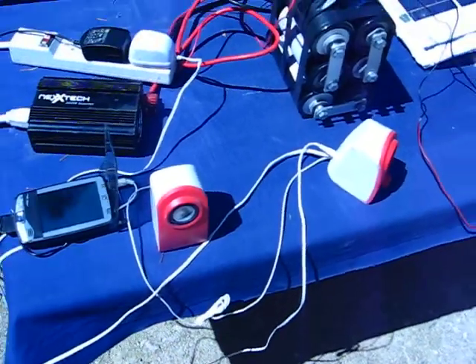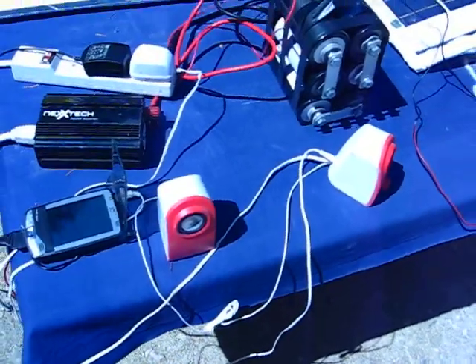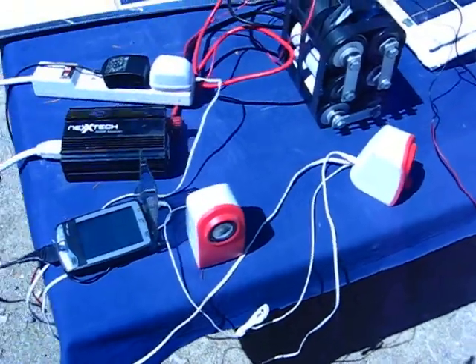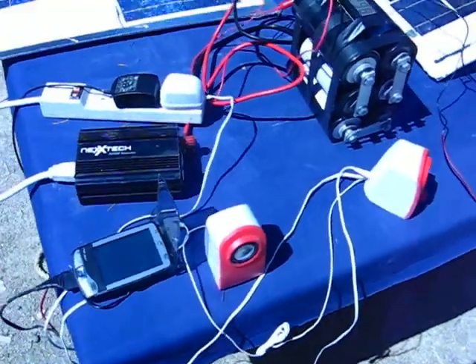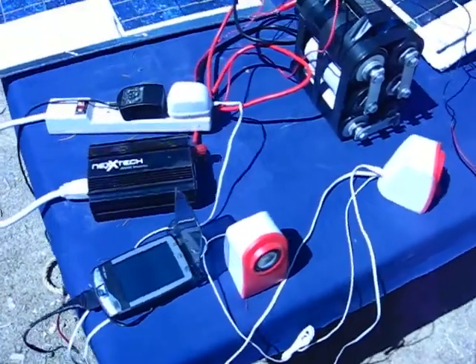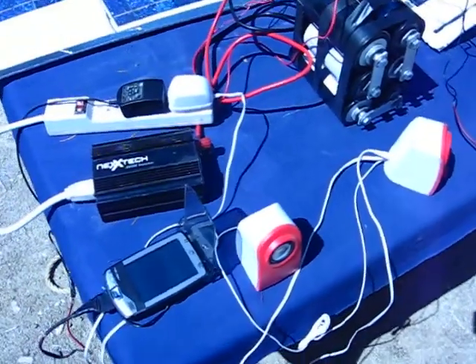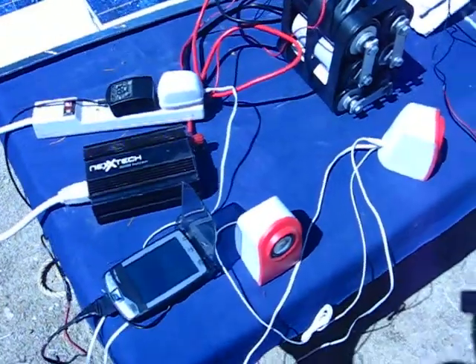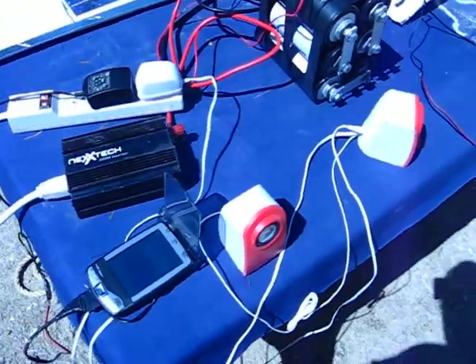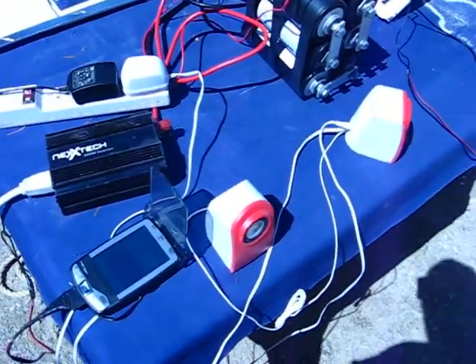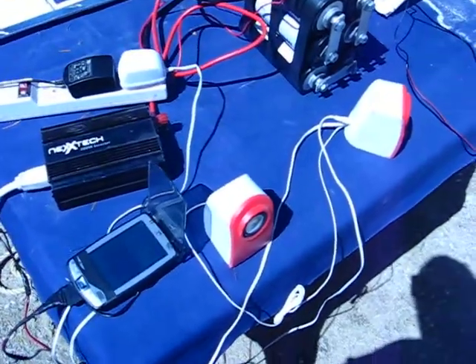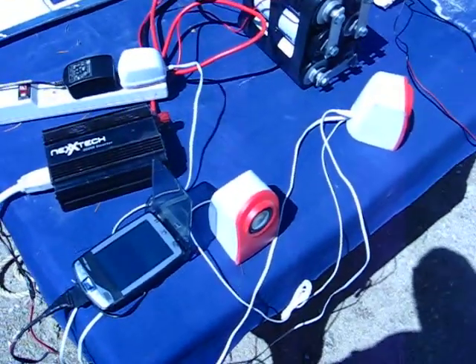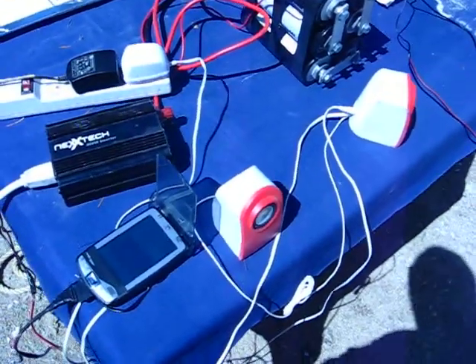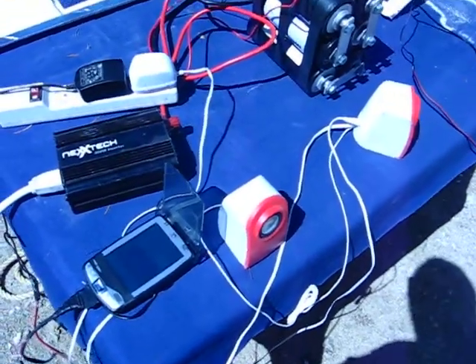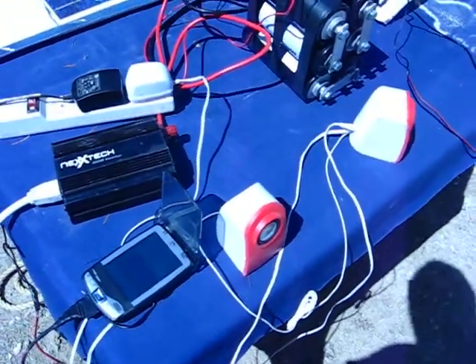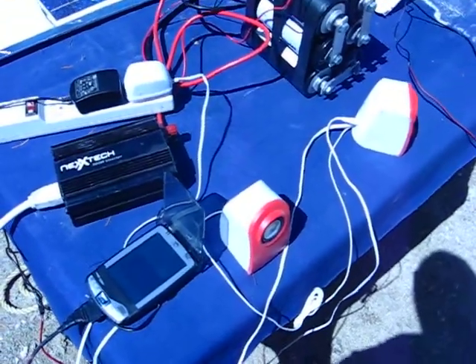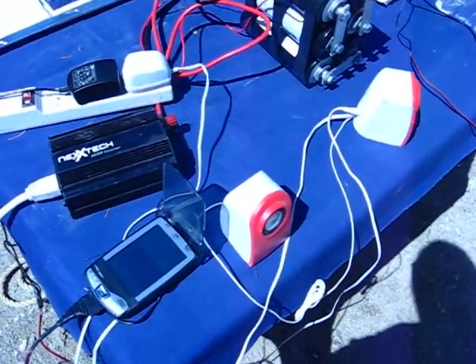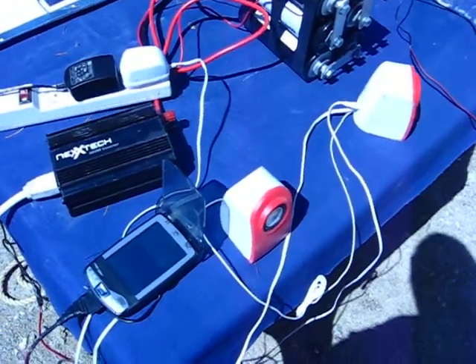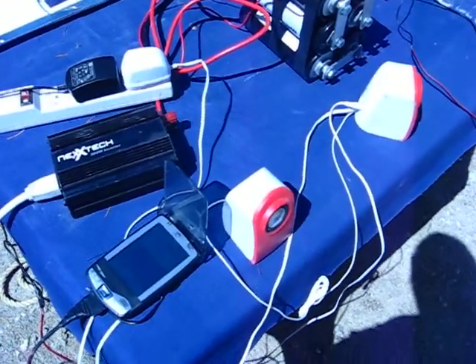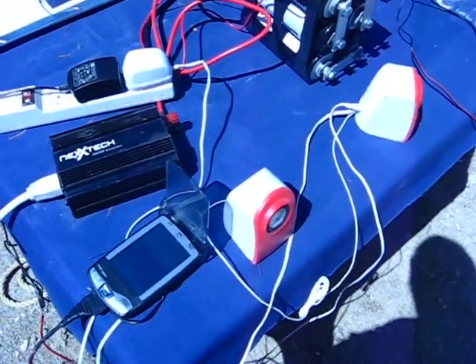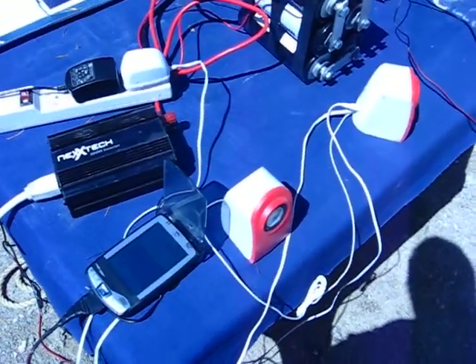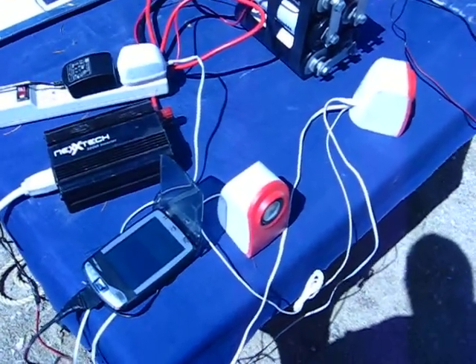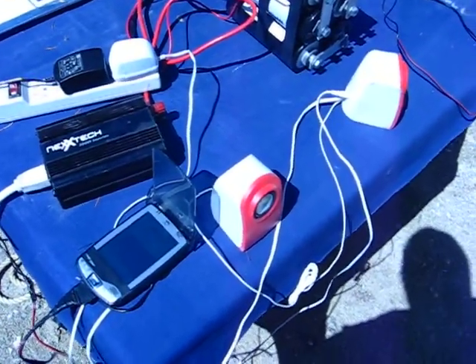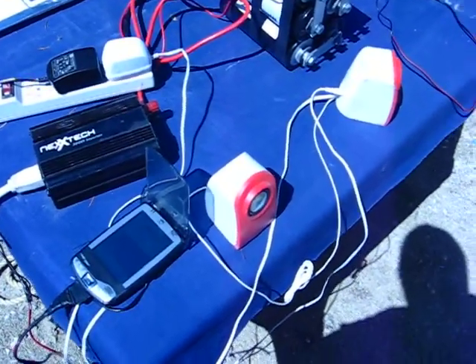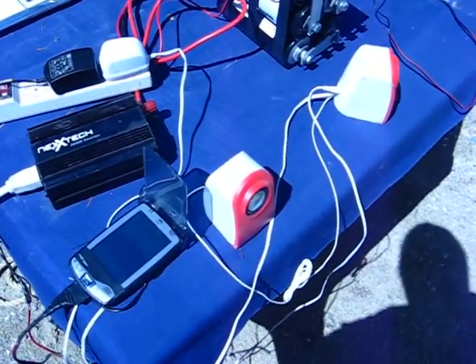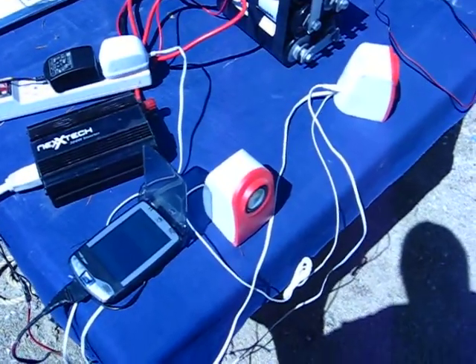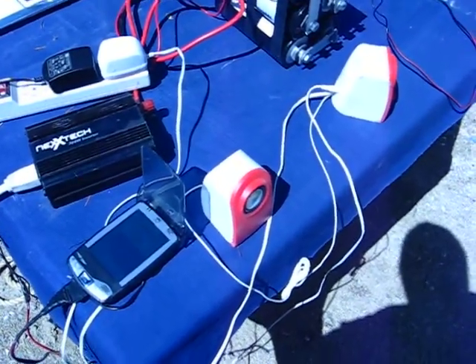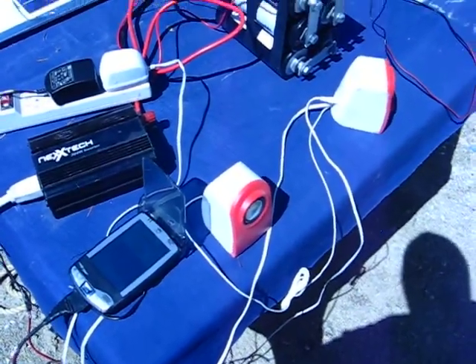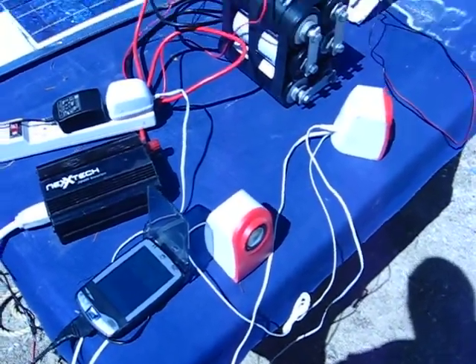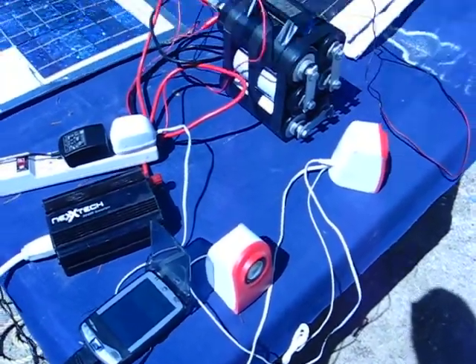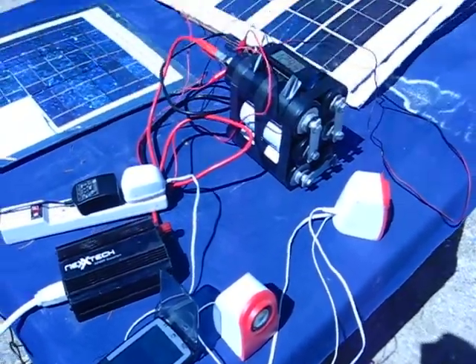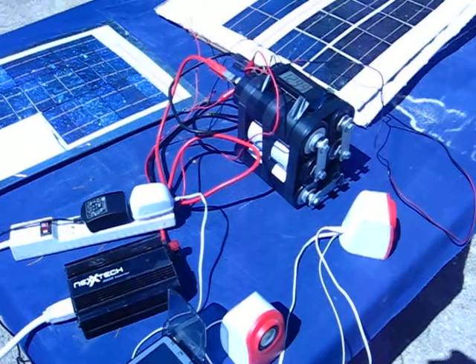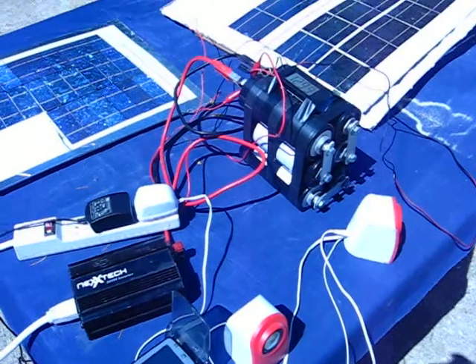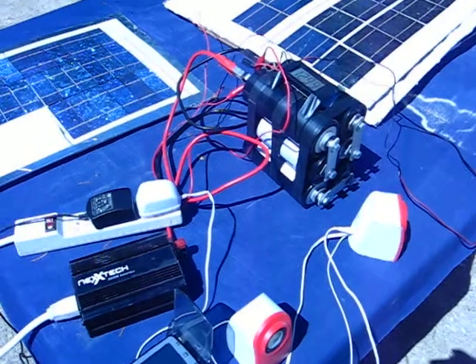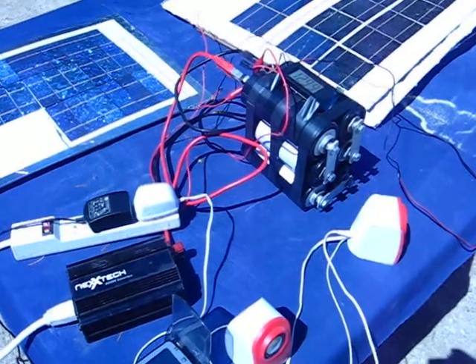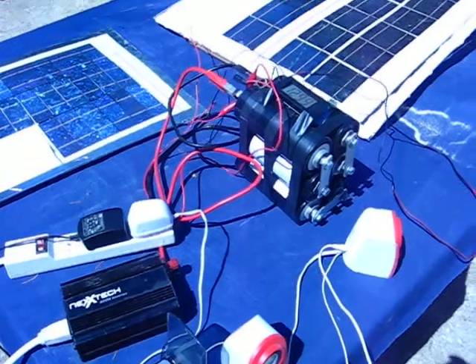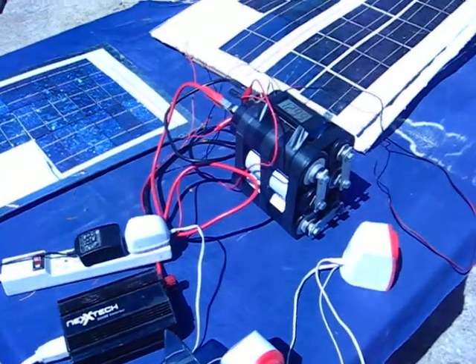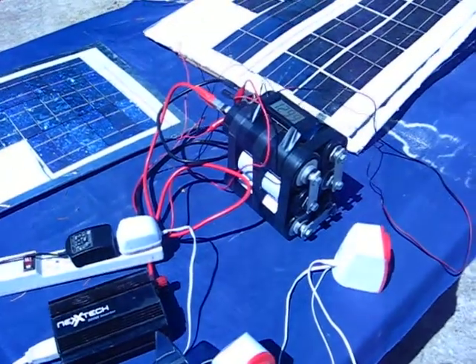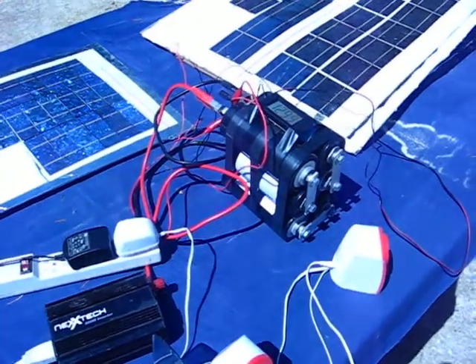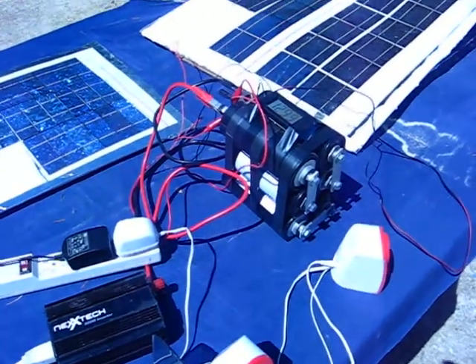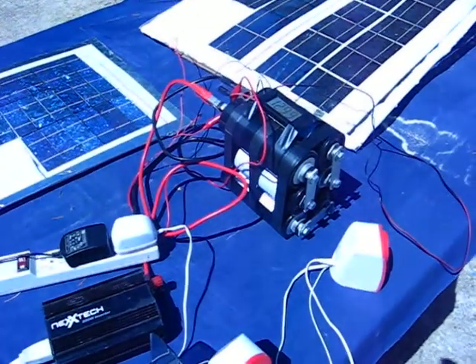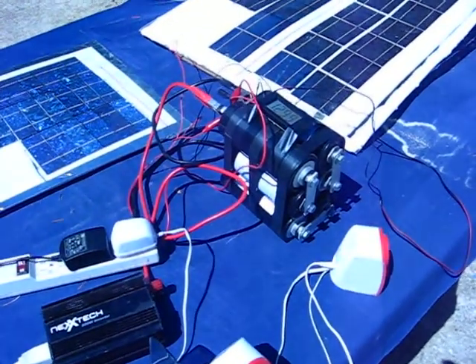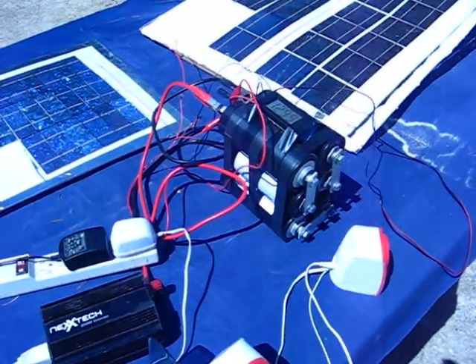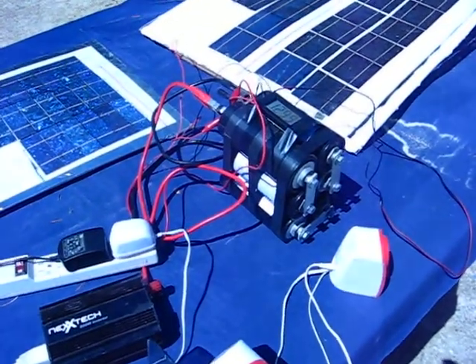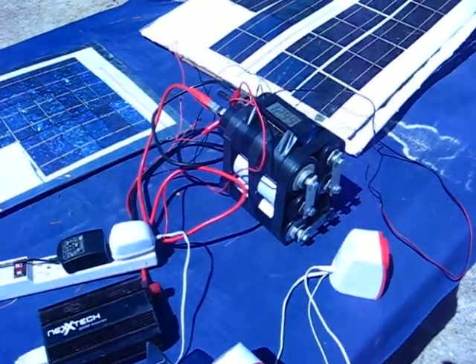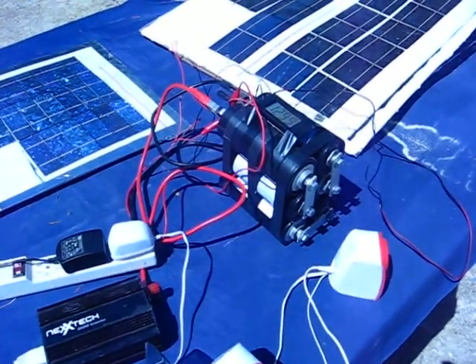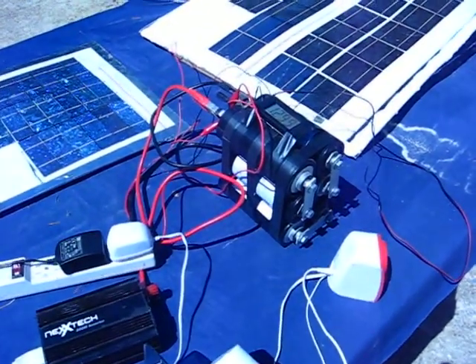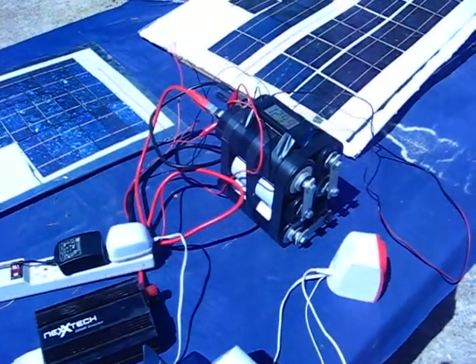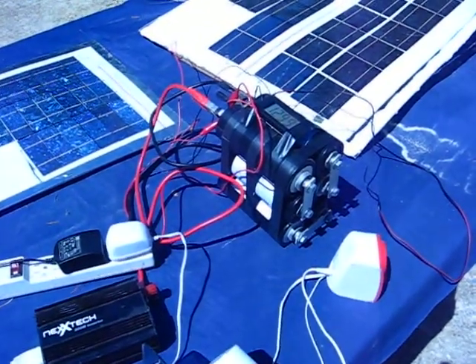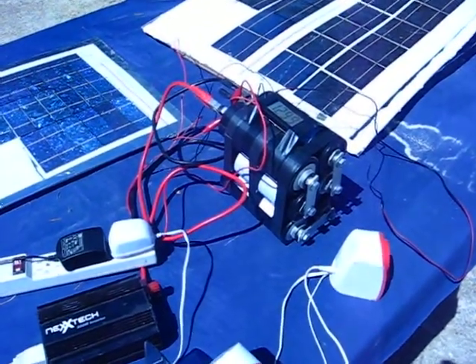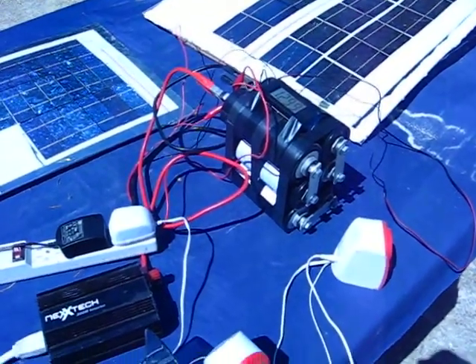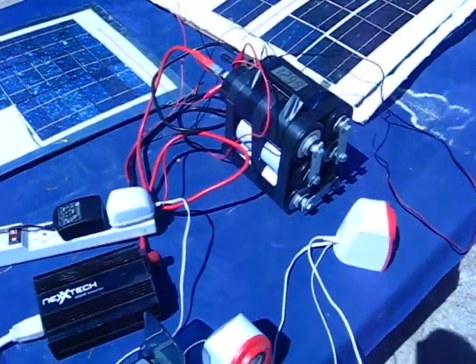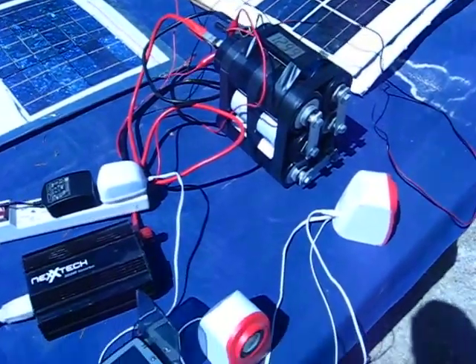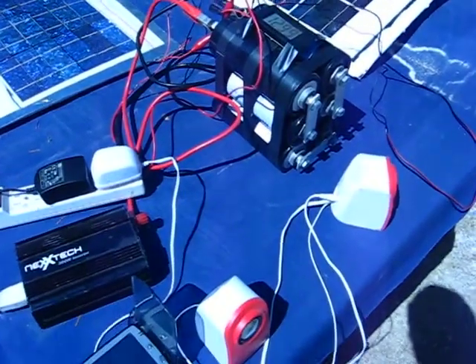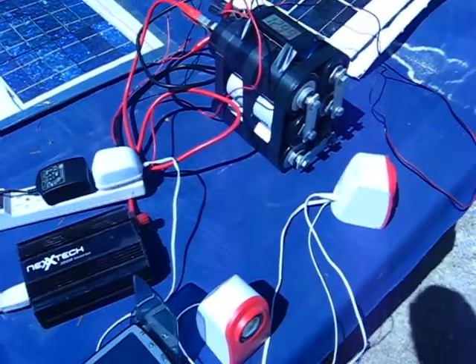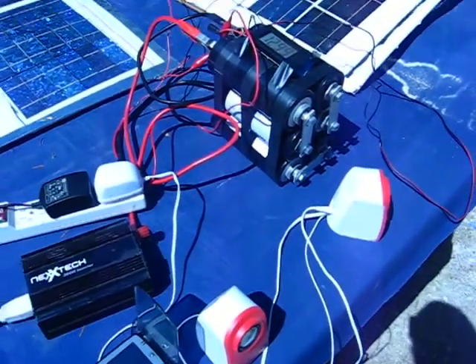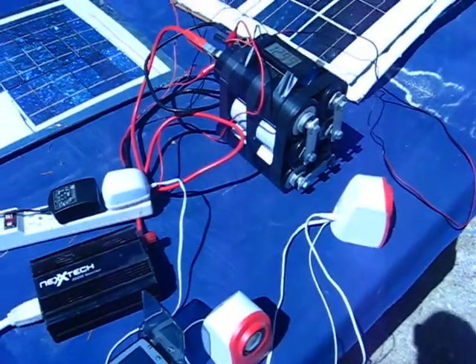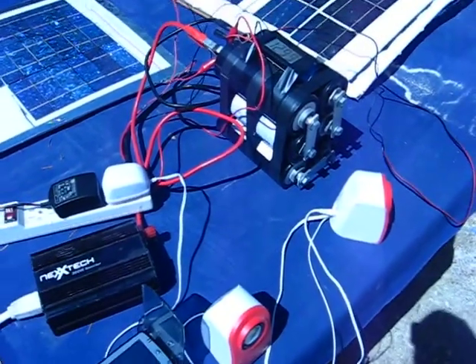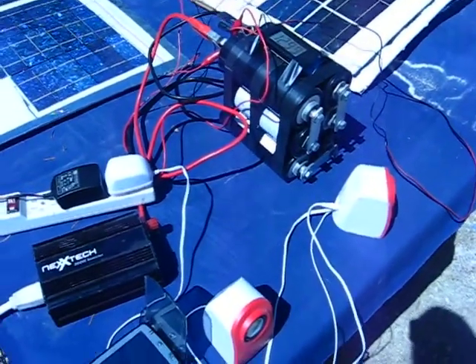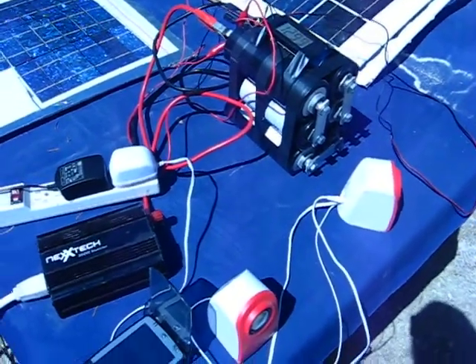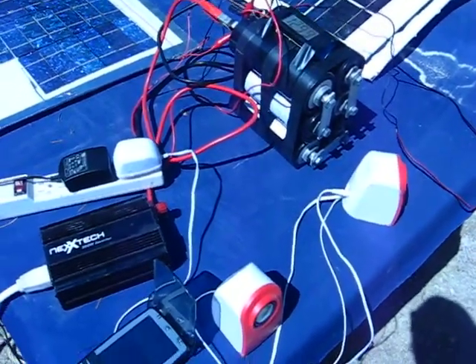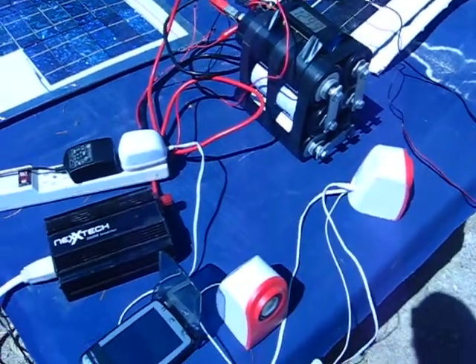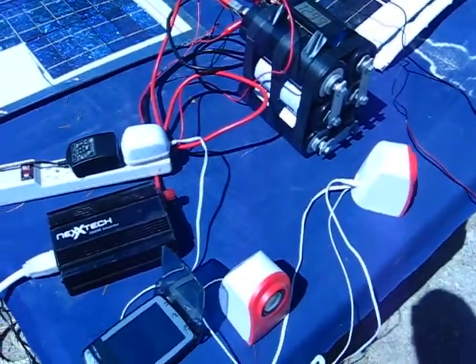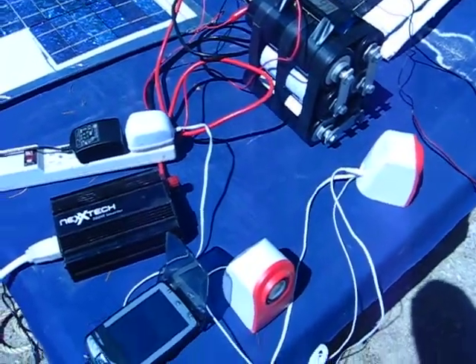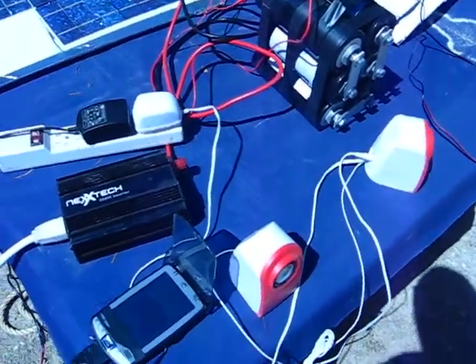You can run this continuously and charge the capacitor bank at the same time.